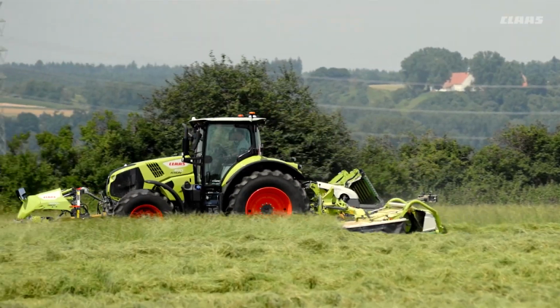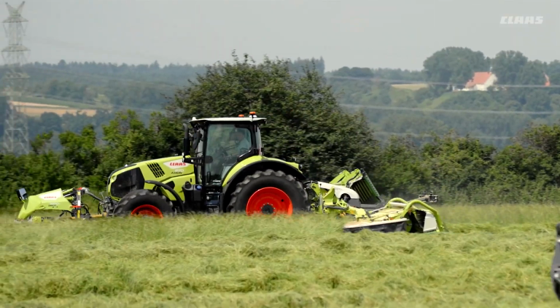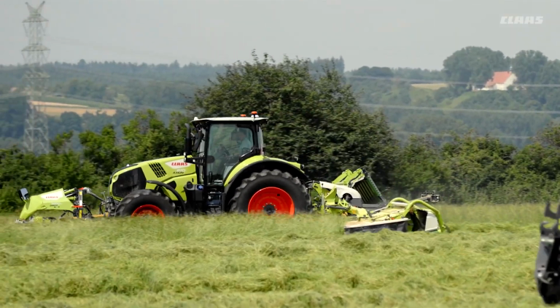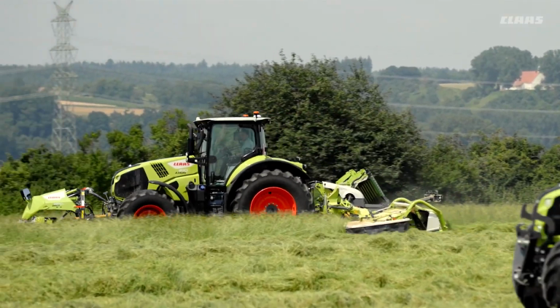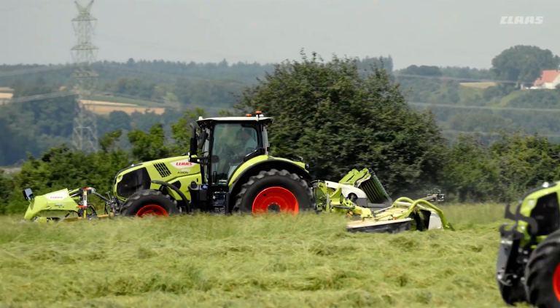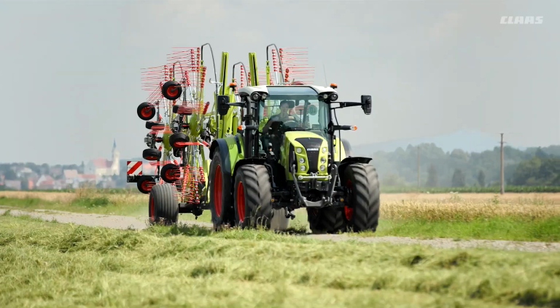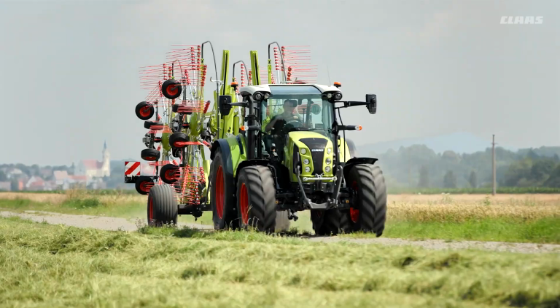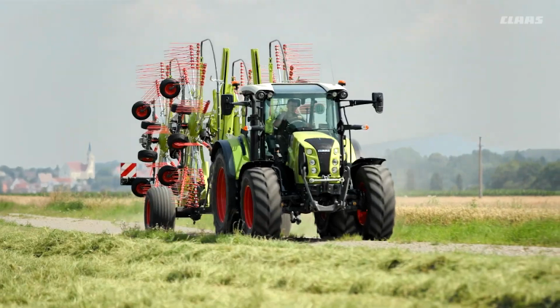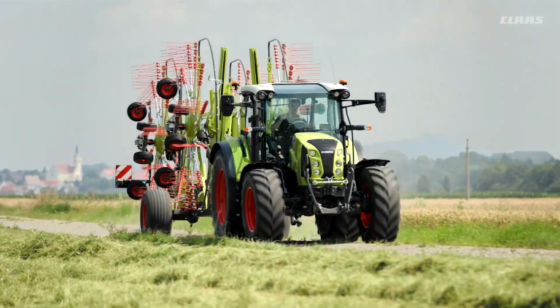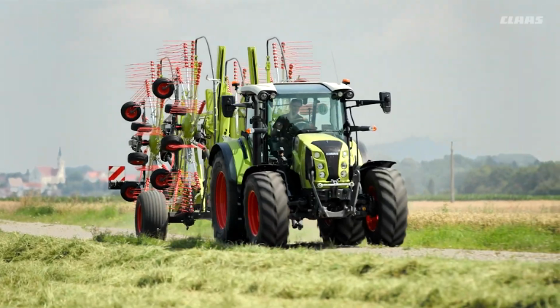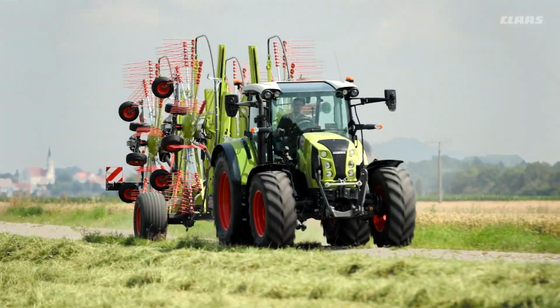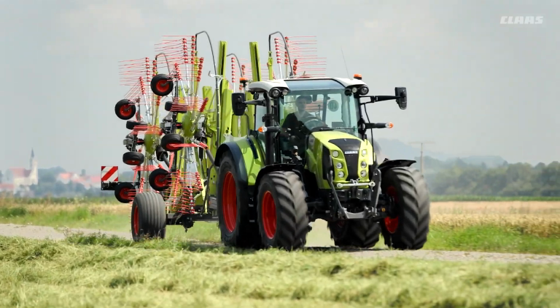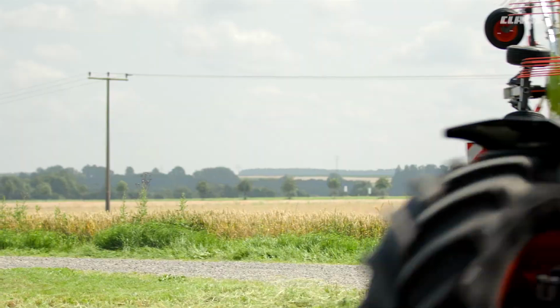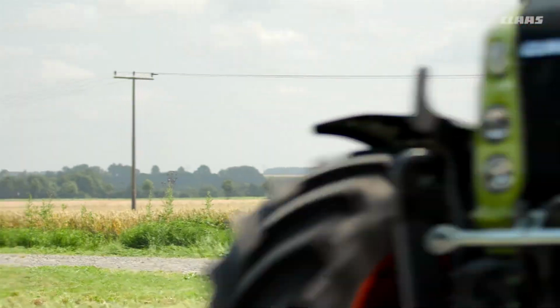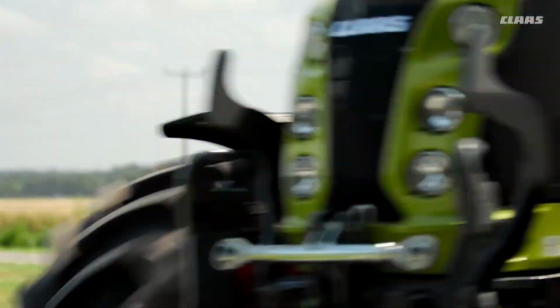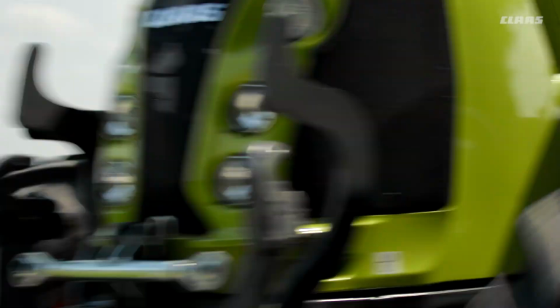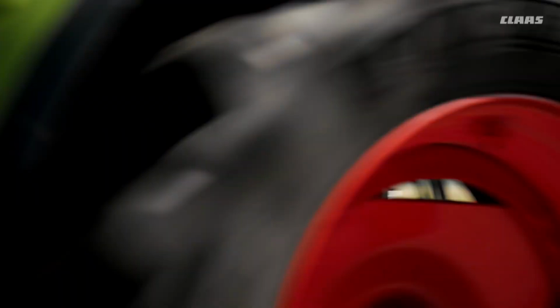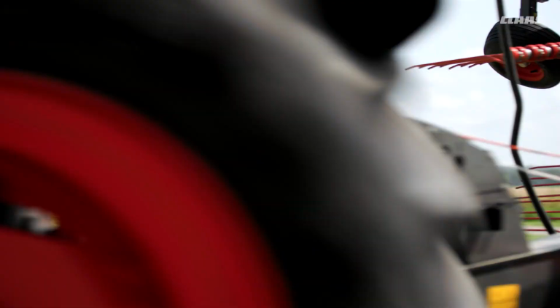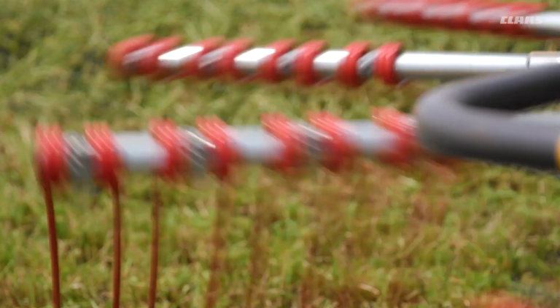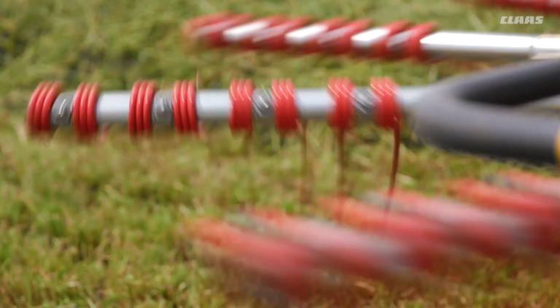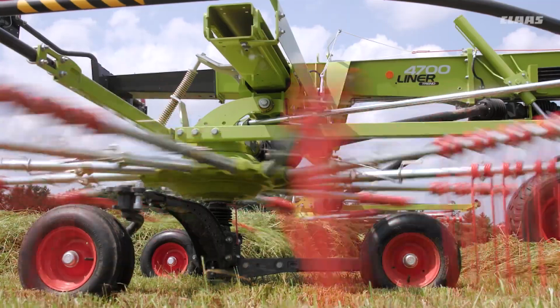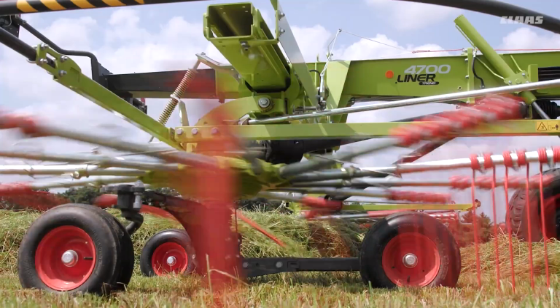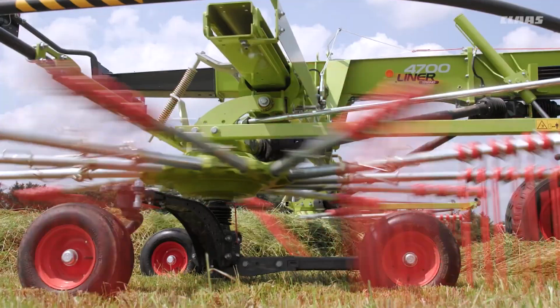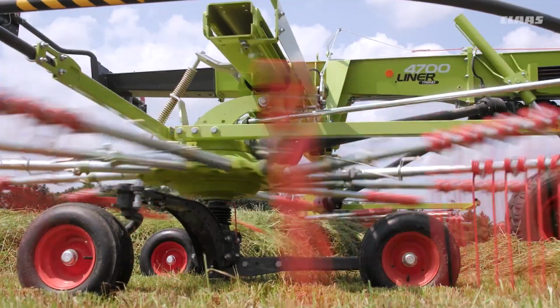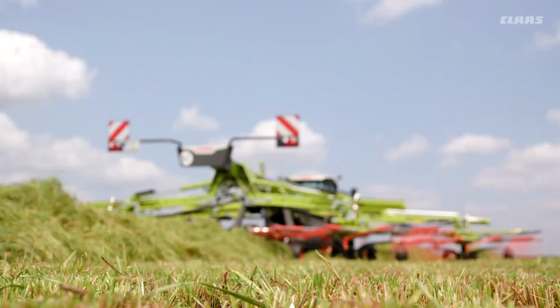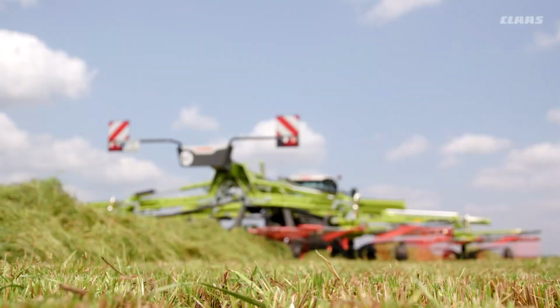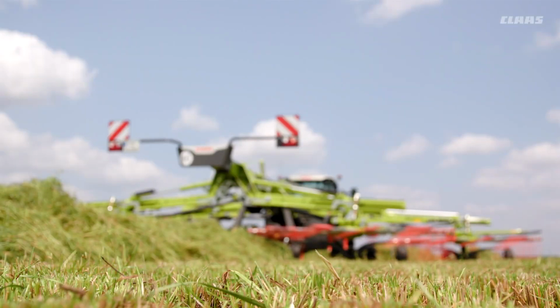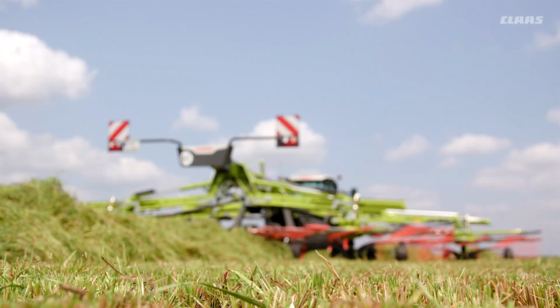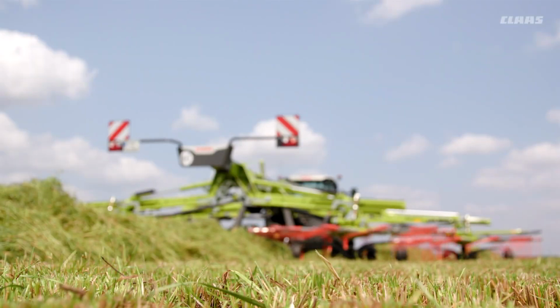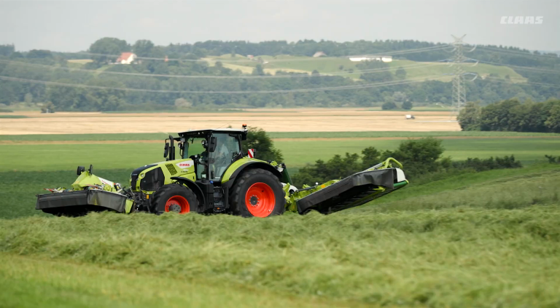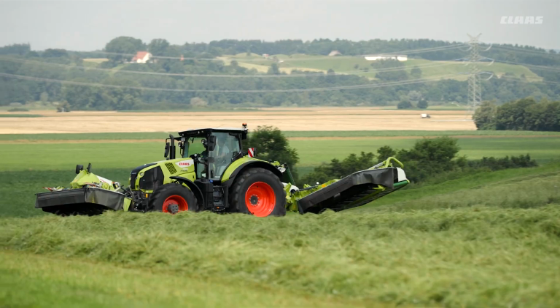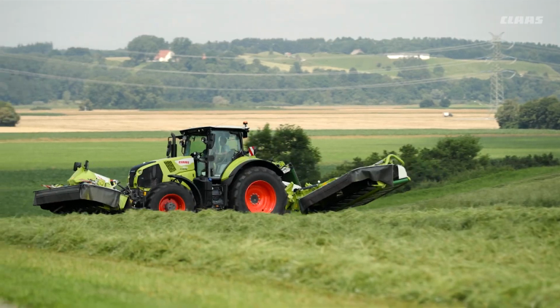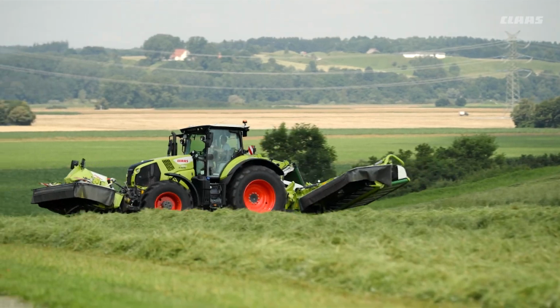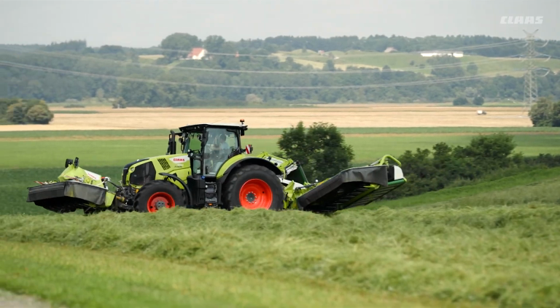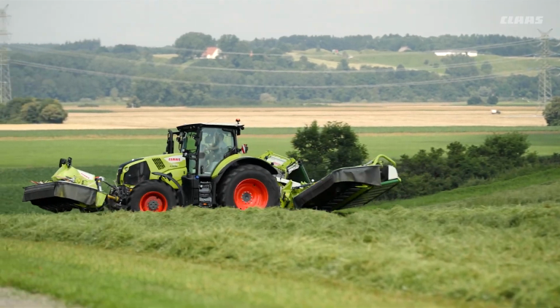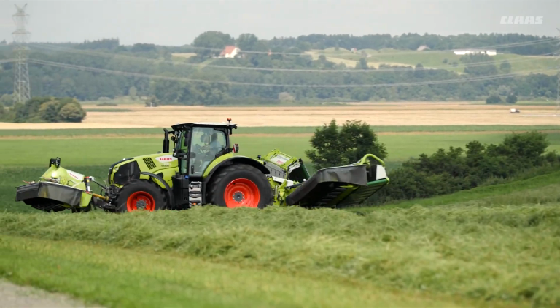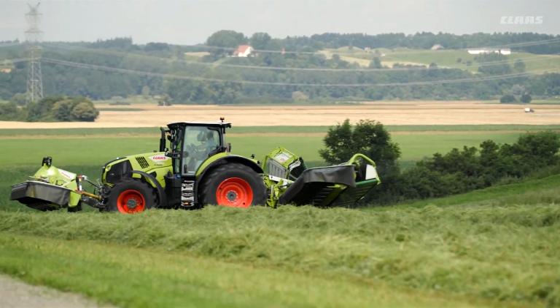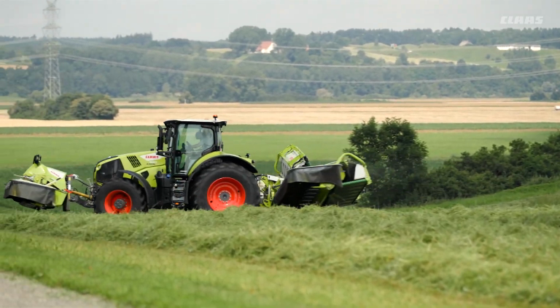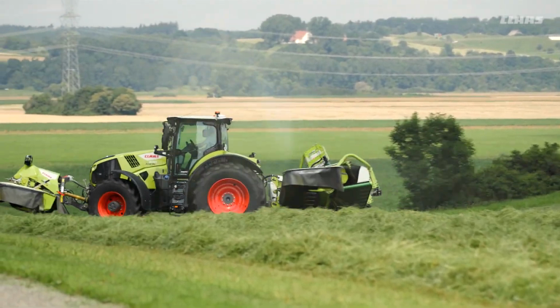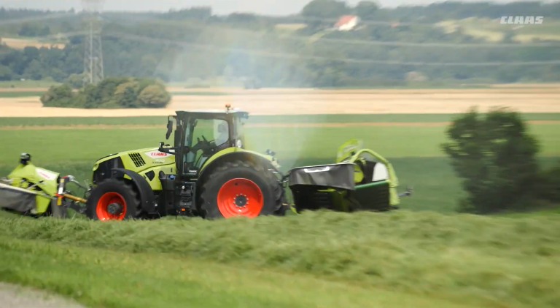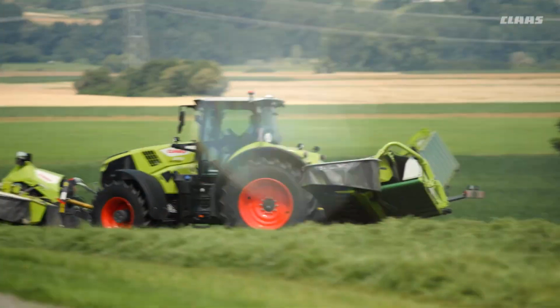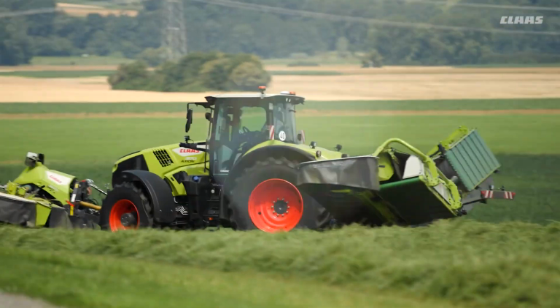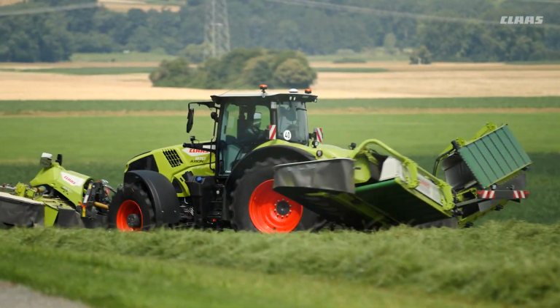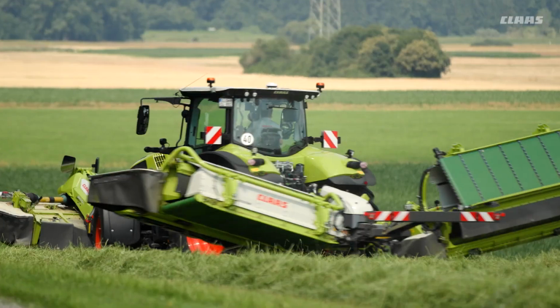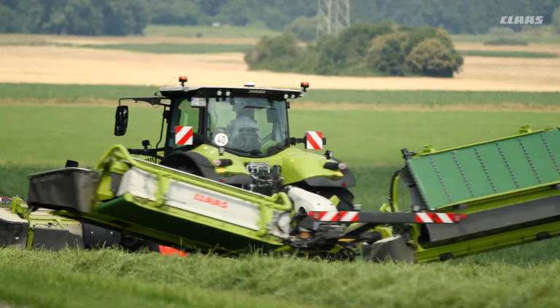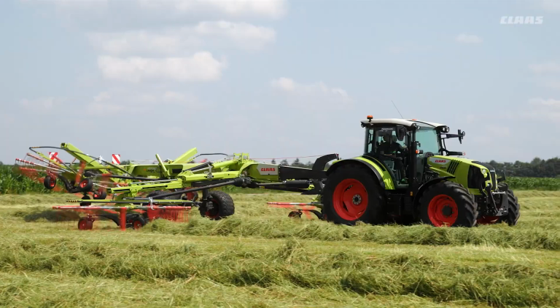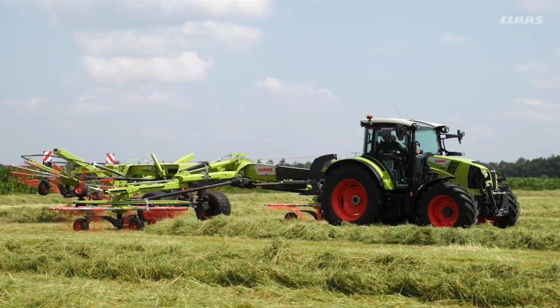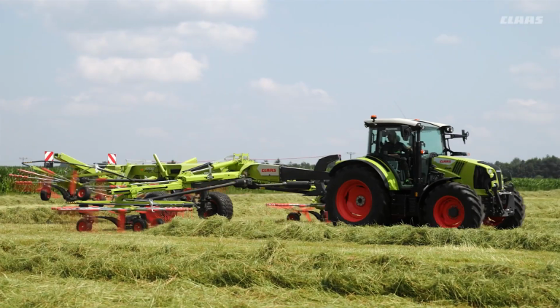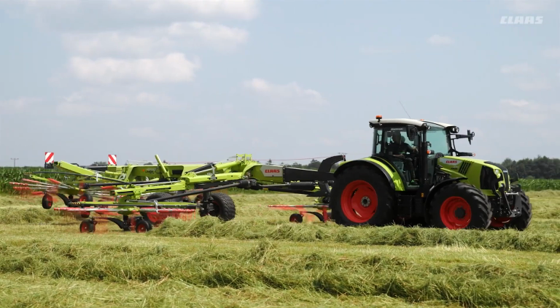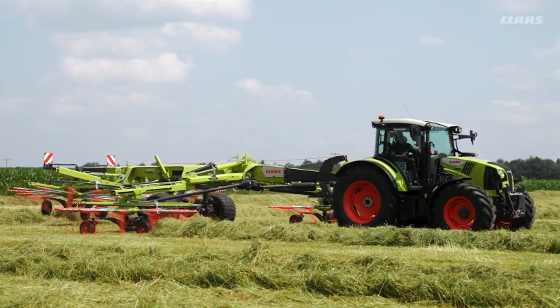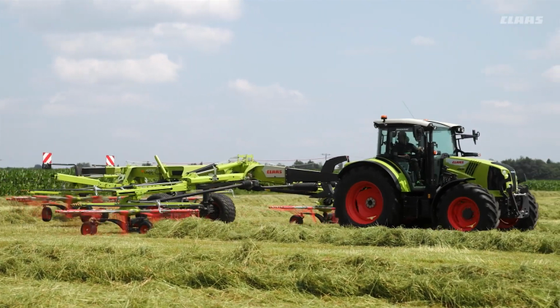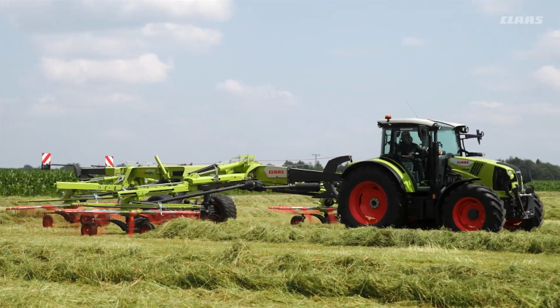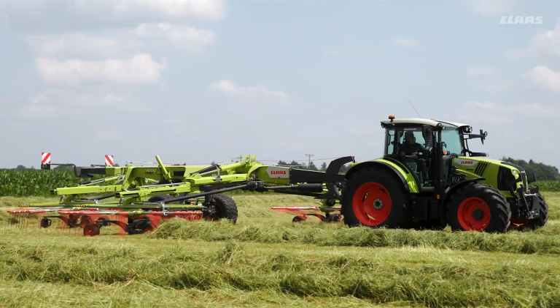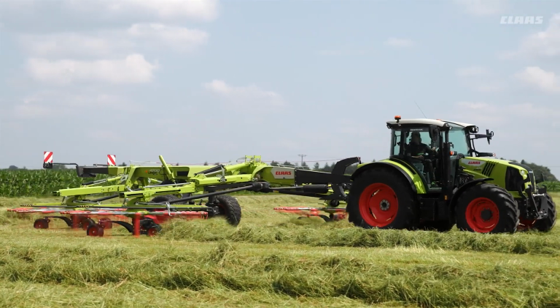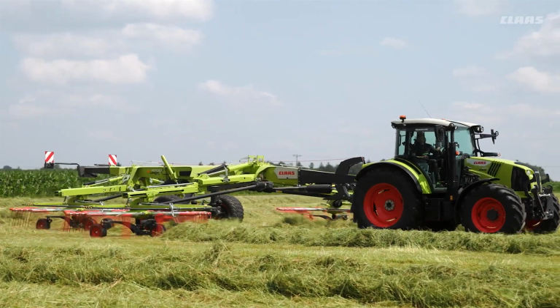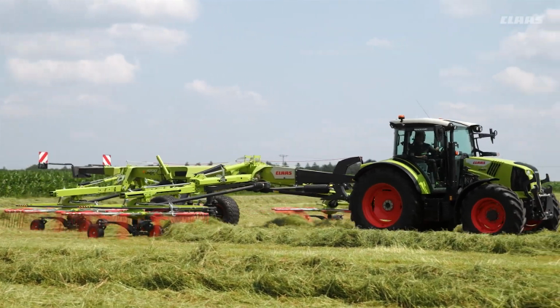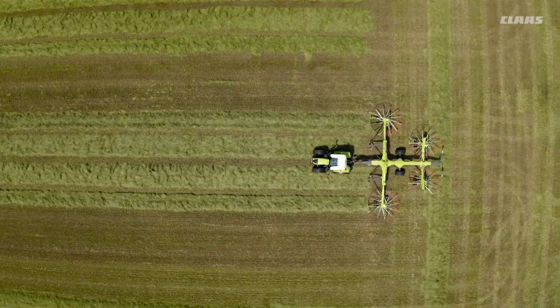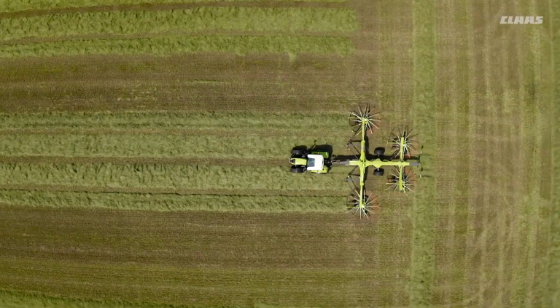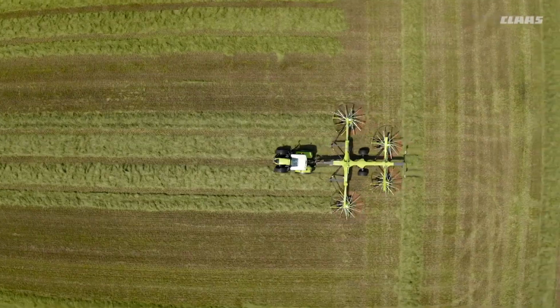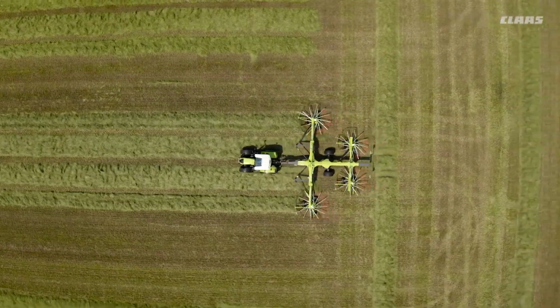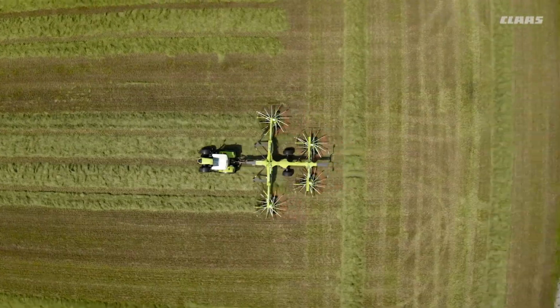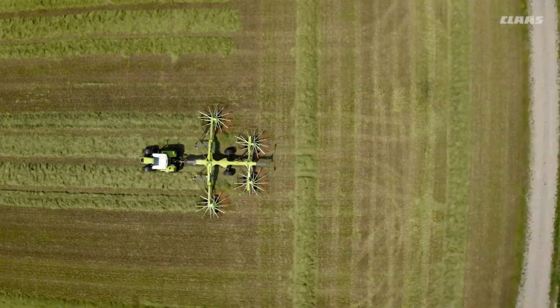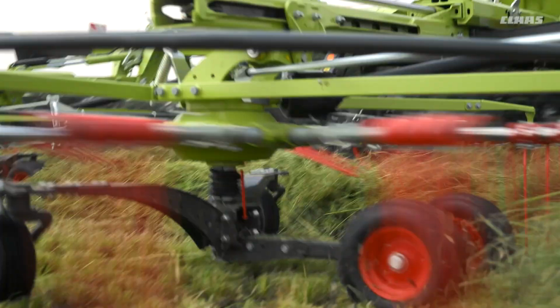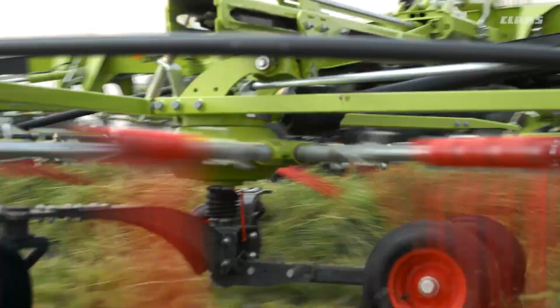Built with Claas' signature attention to detail and designed to maximise efficiency for large-scale hay and forage operations.